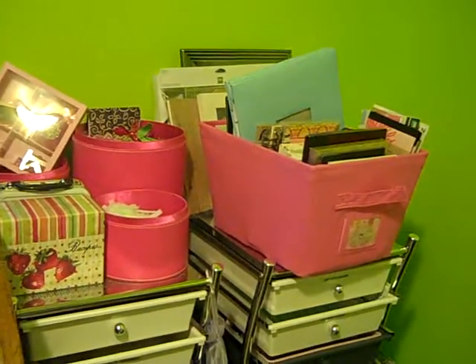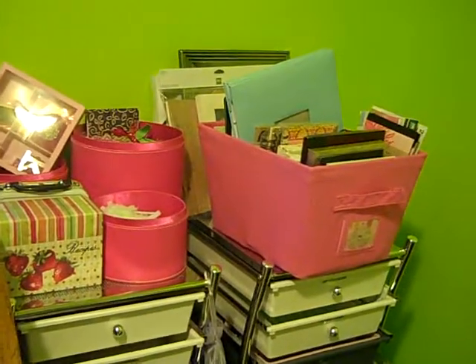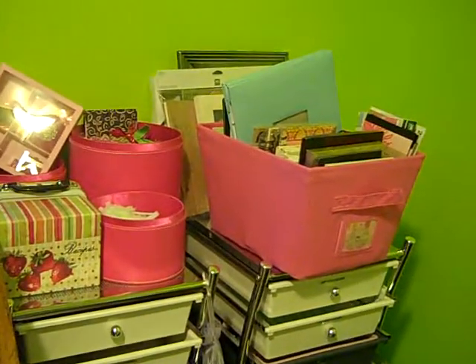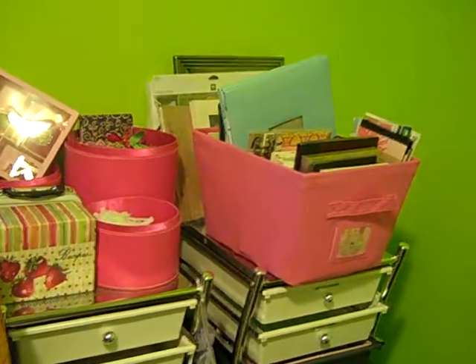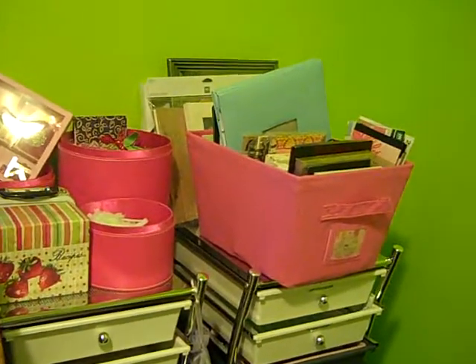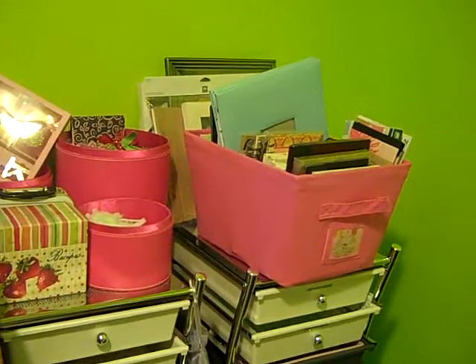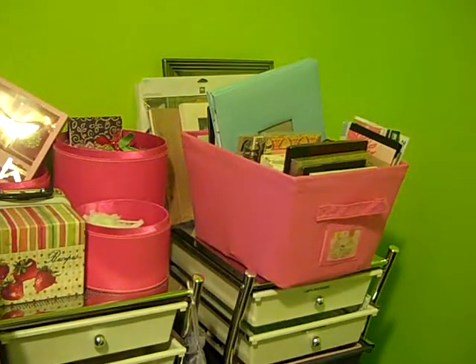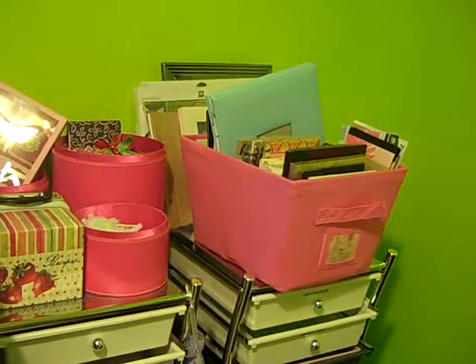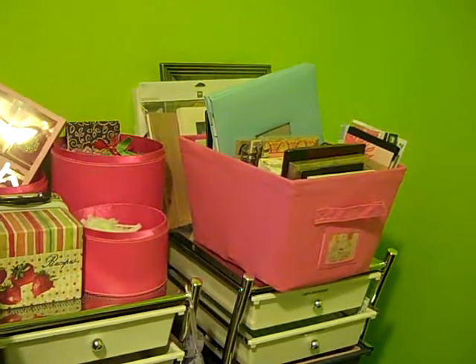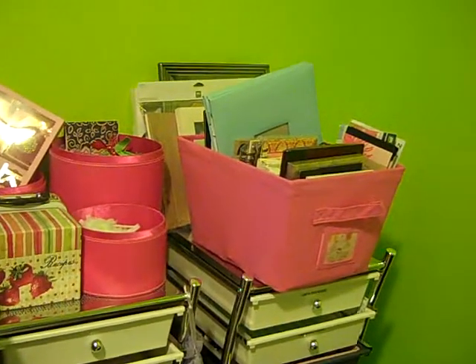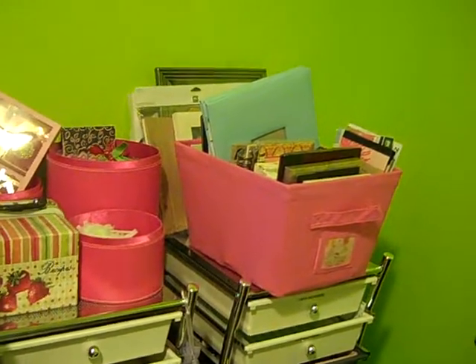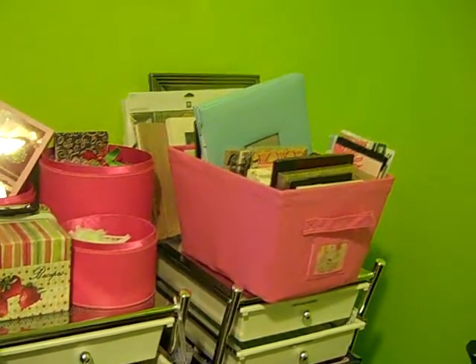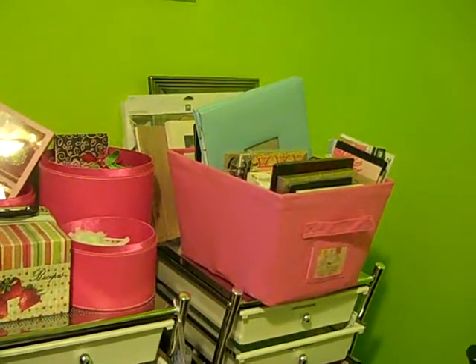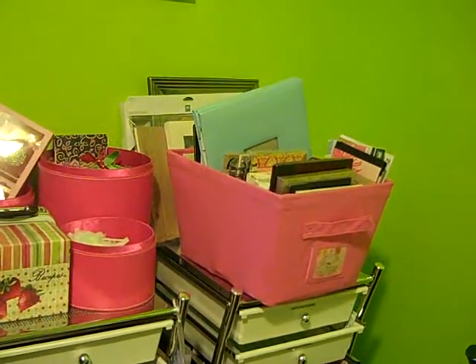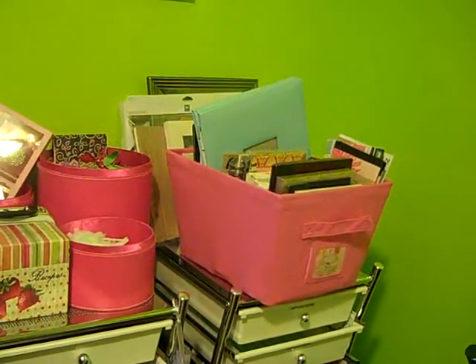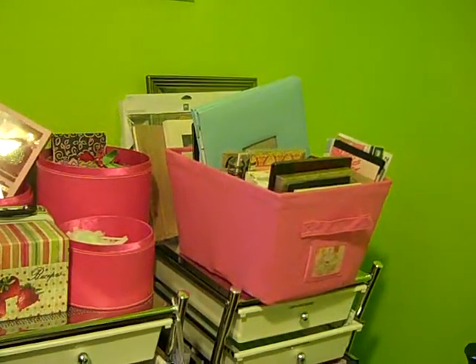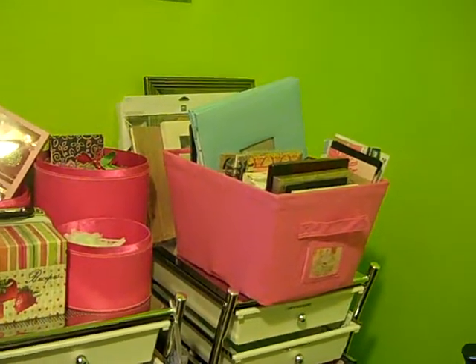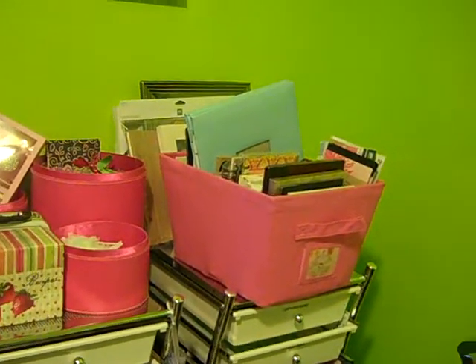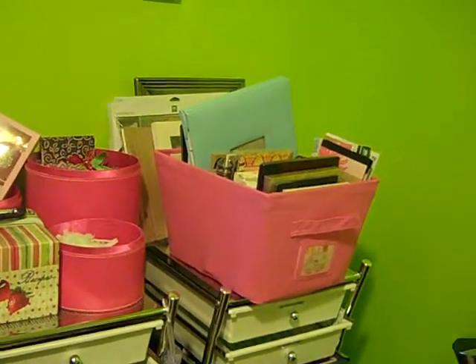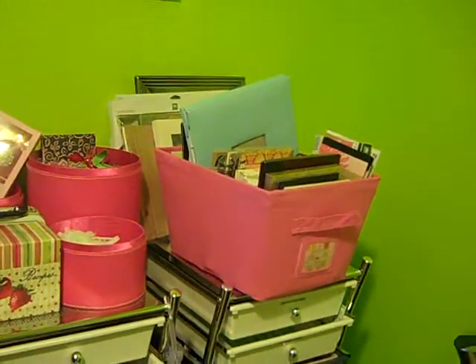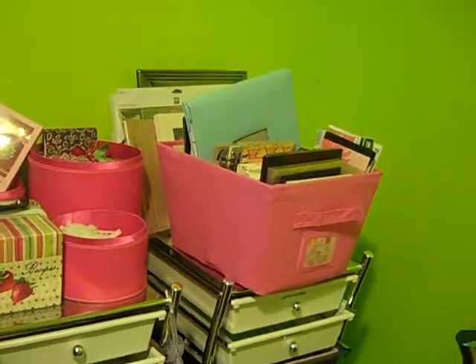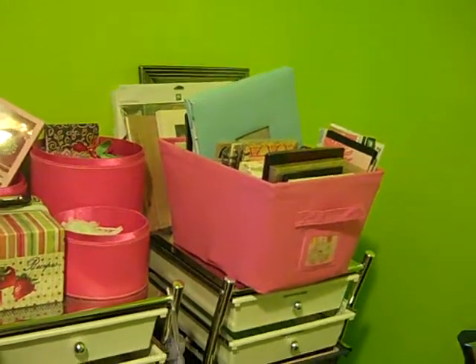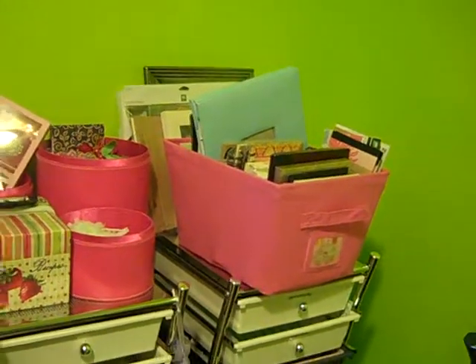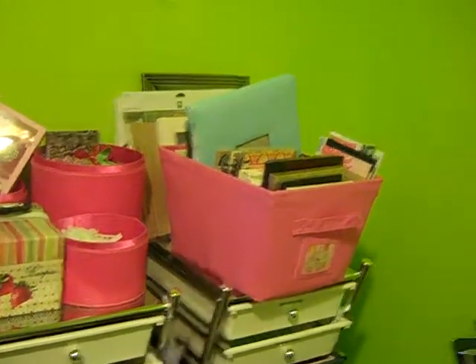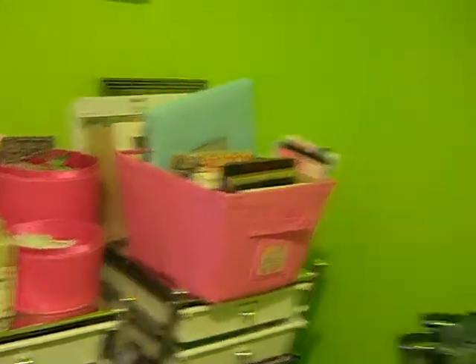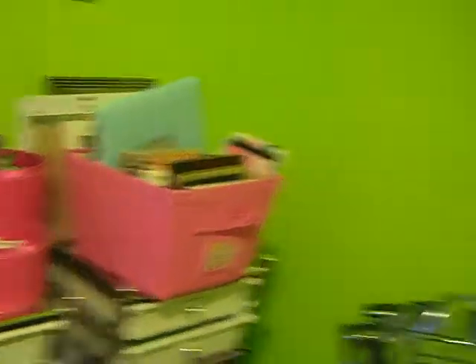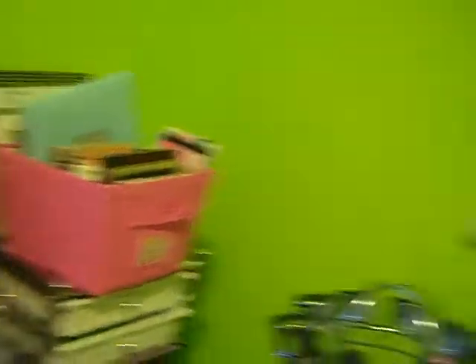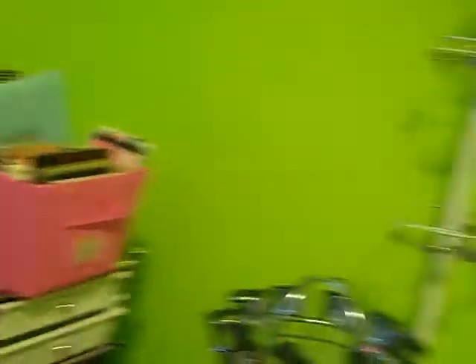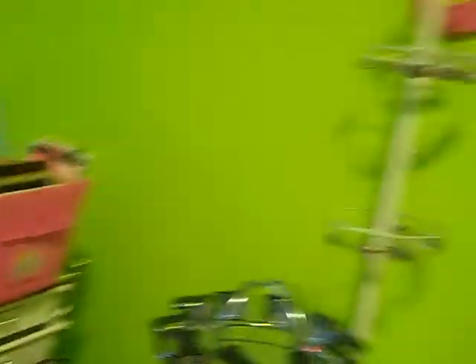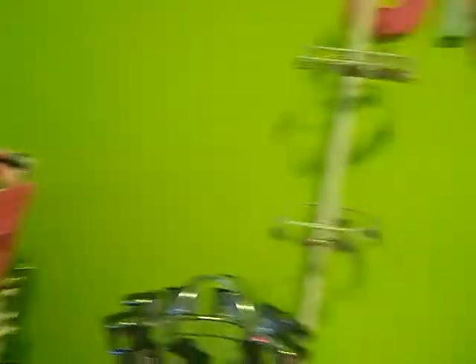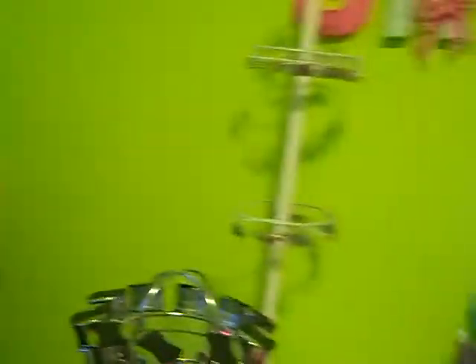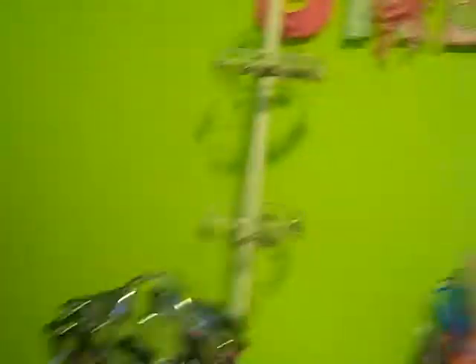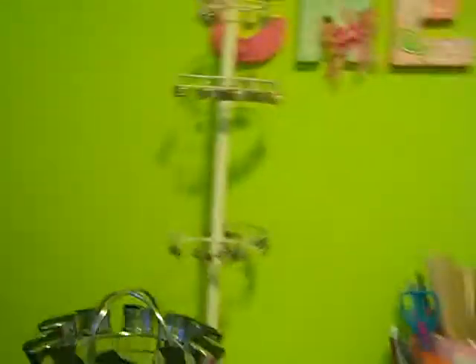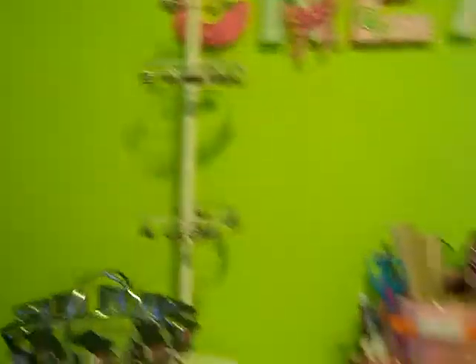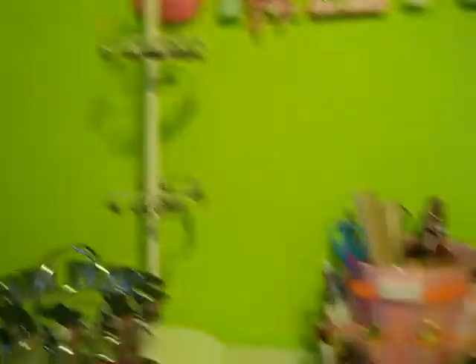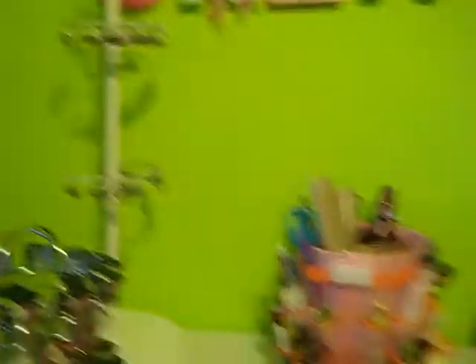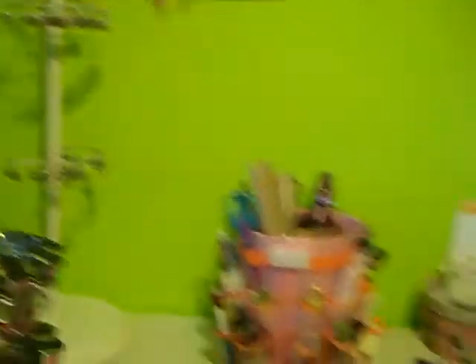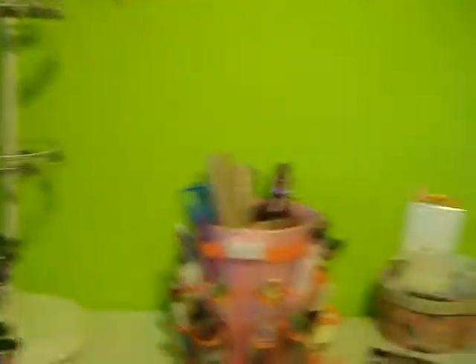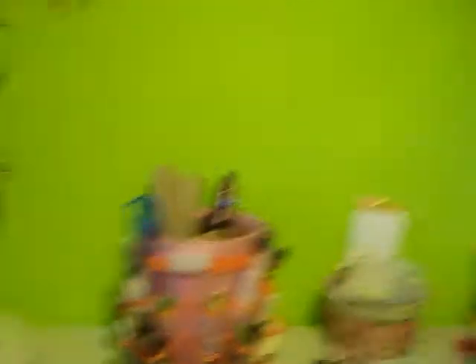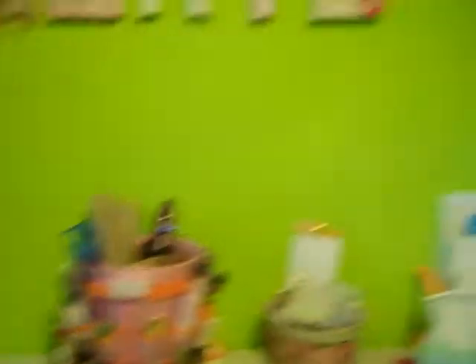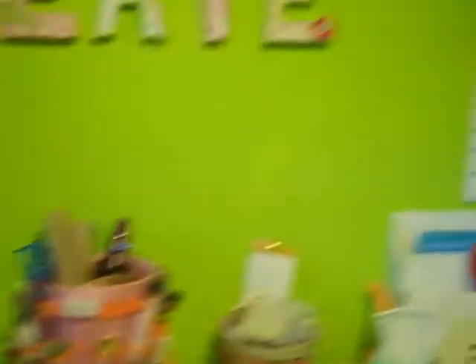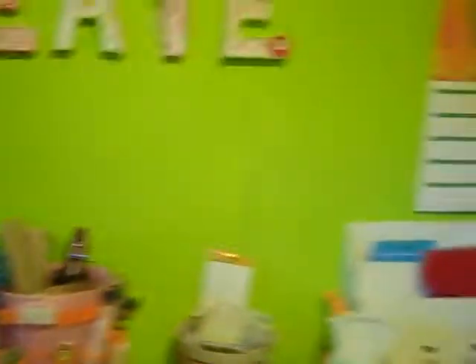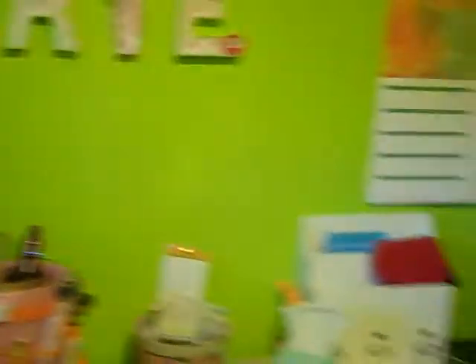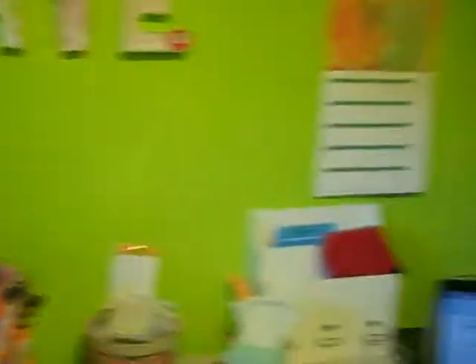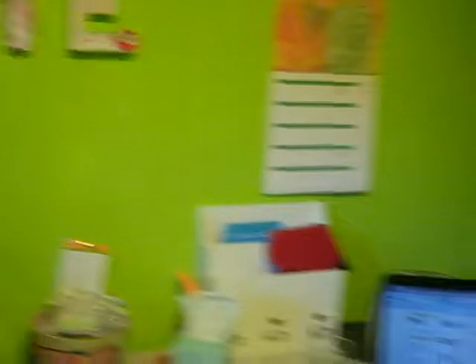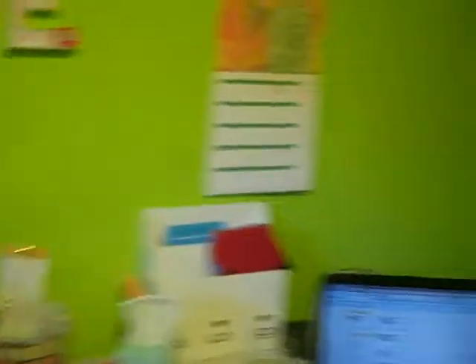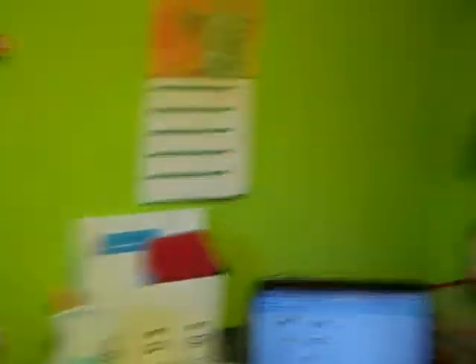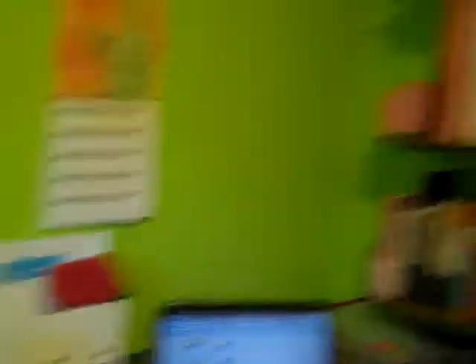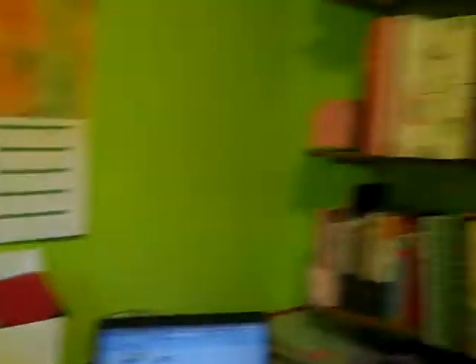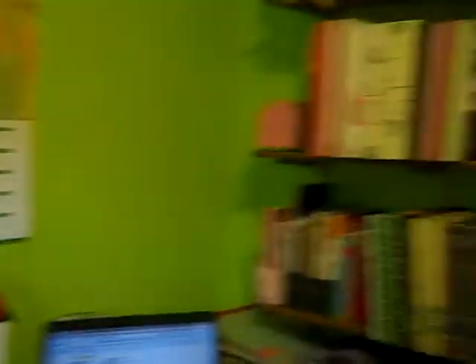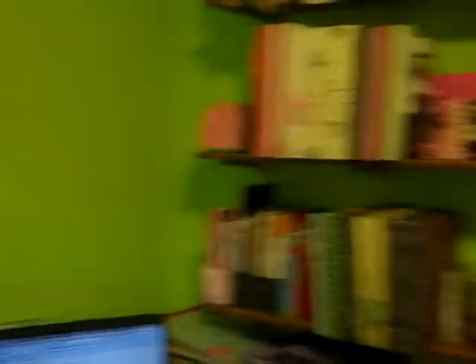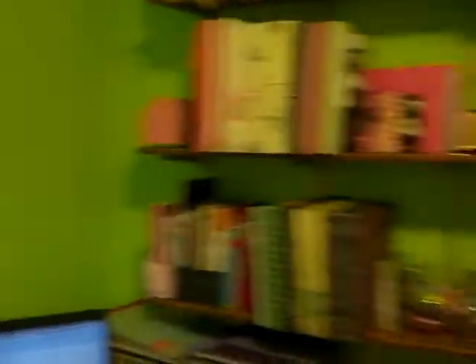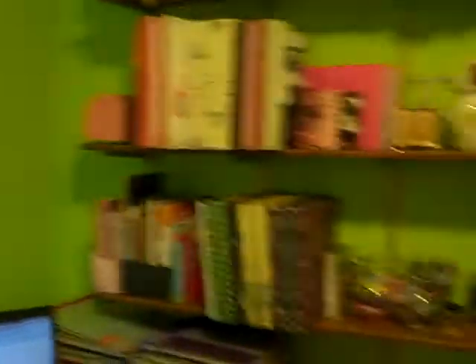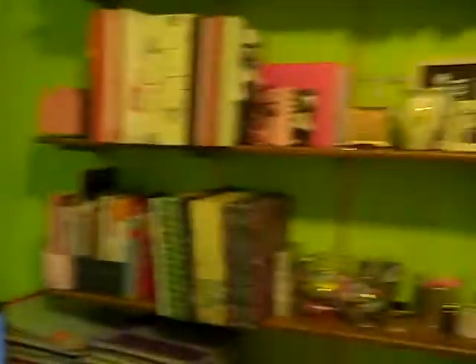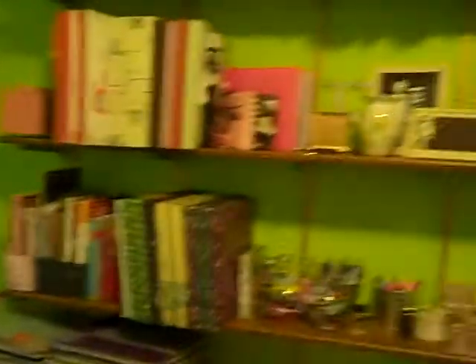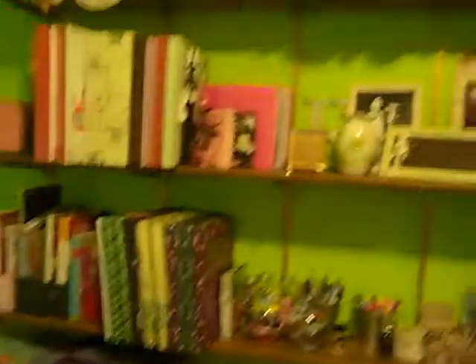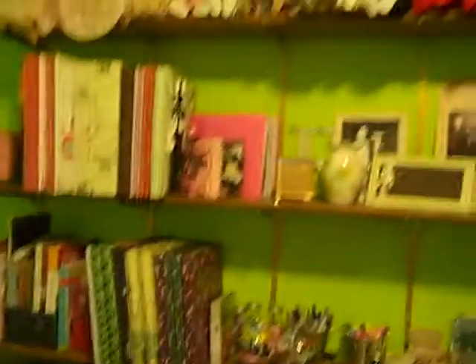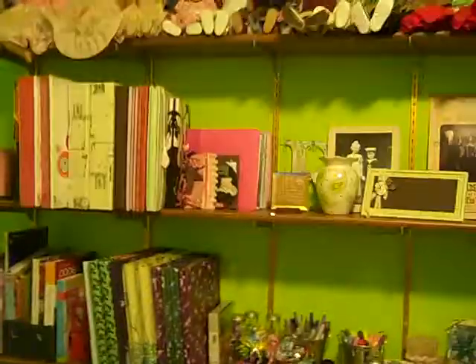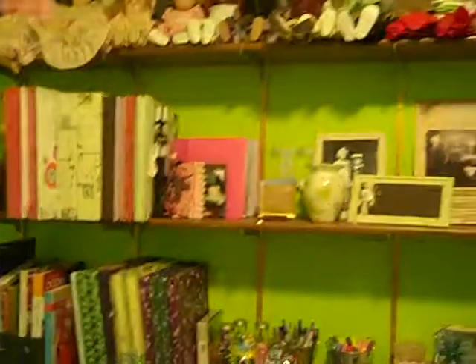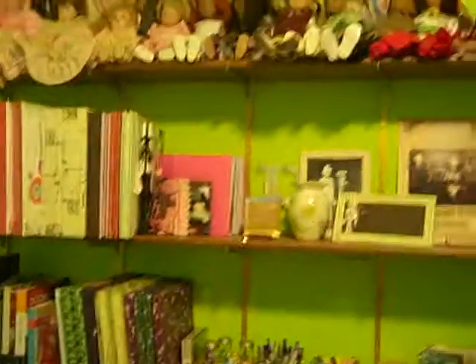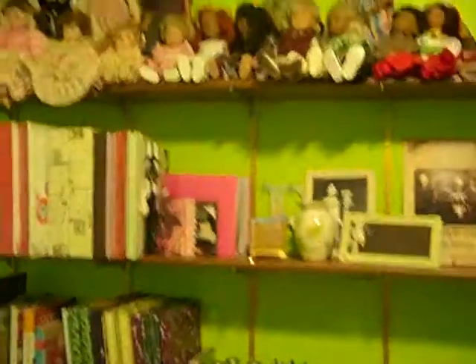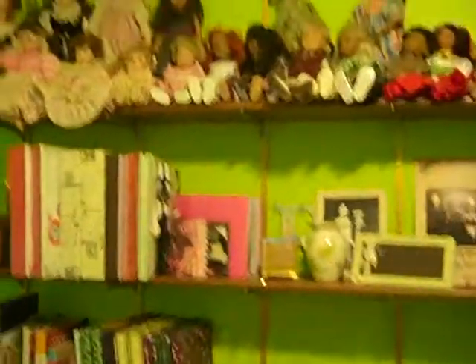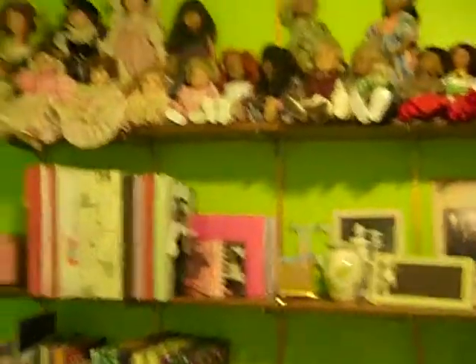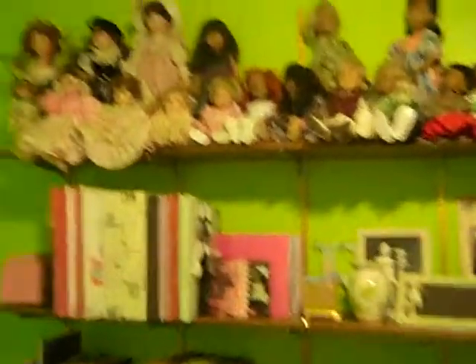Sort of miscellaneous stuff is in those drawers. And then a lot of albums and things on top.